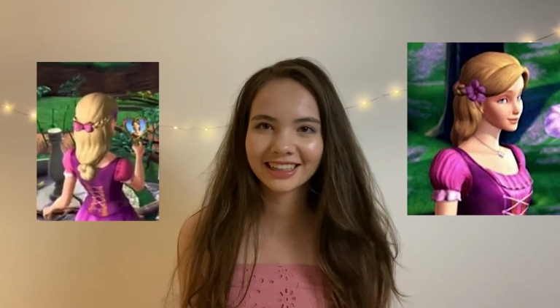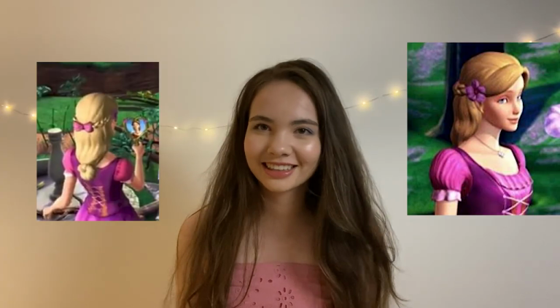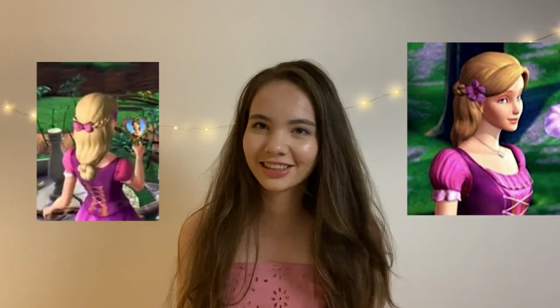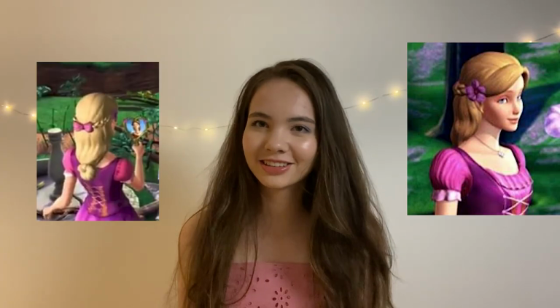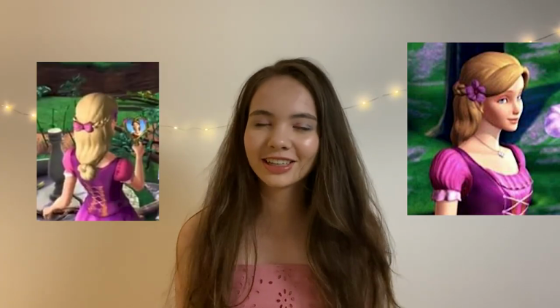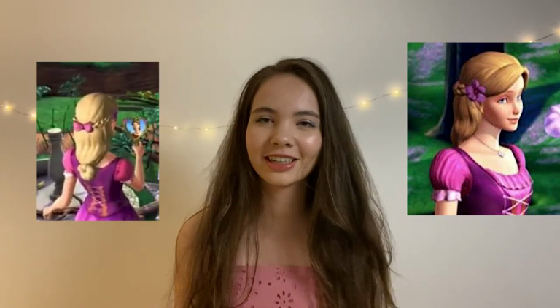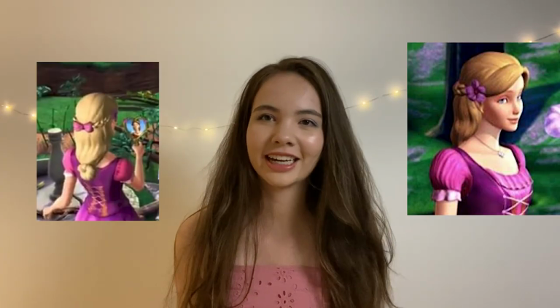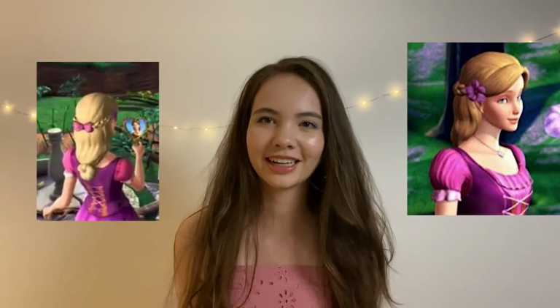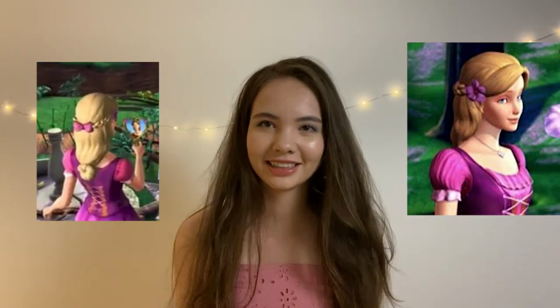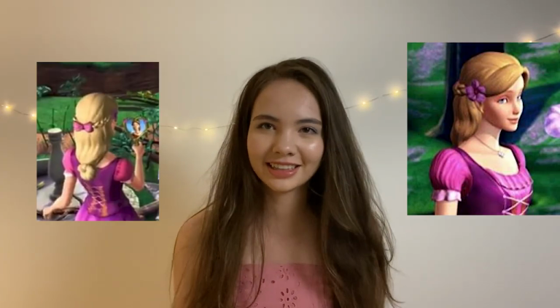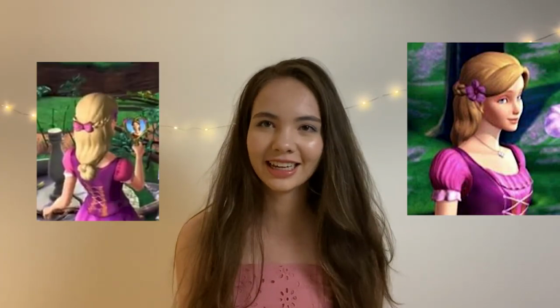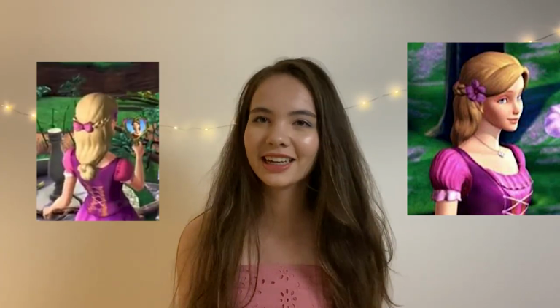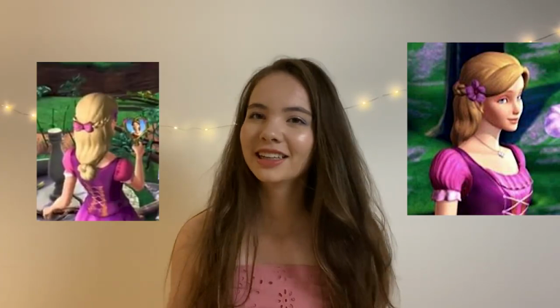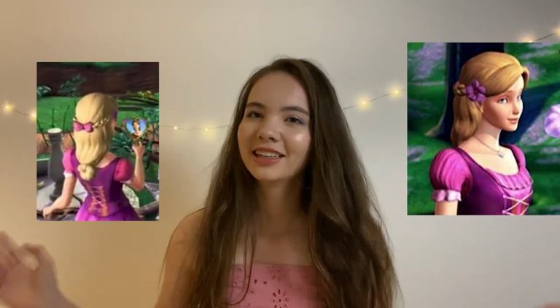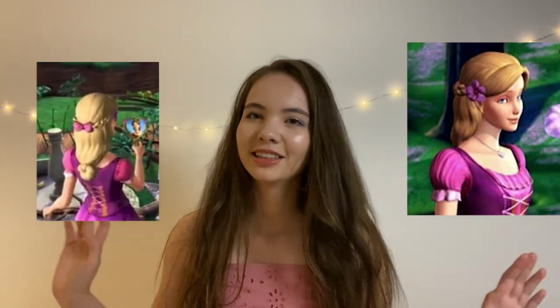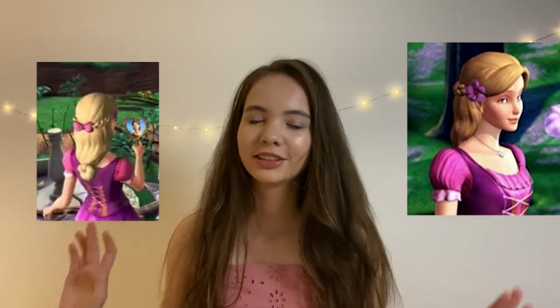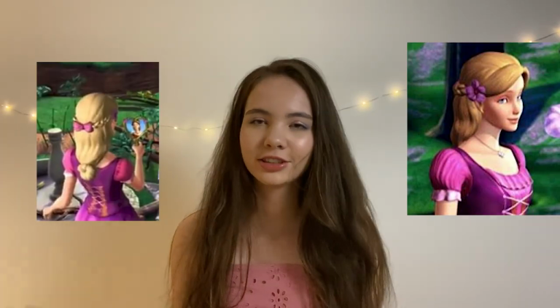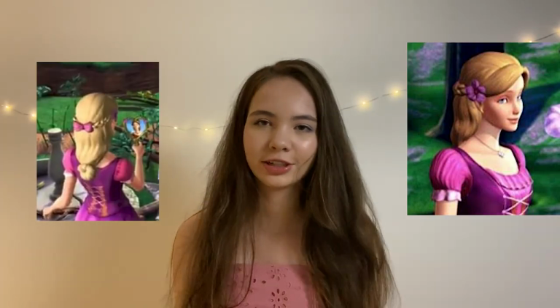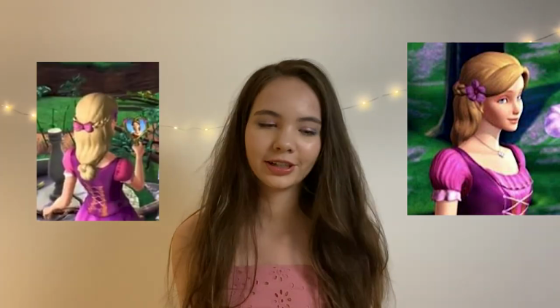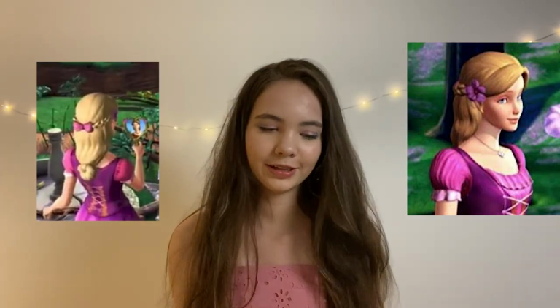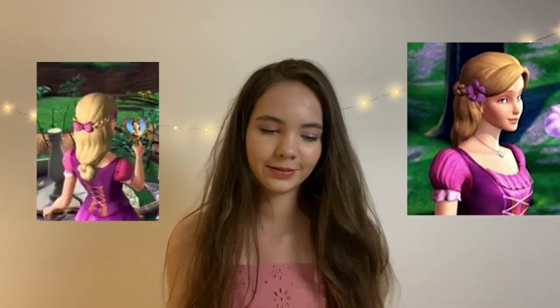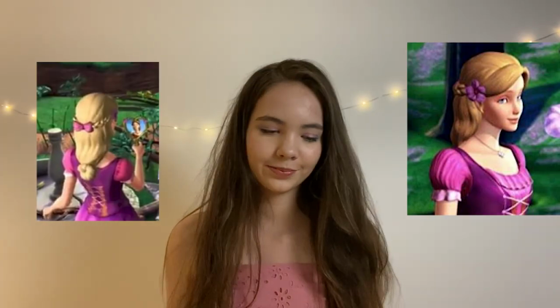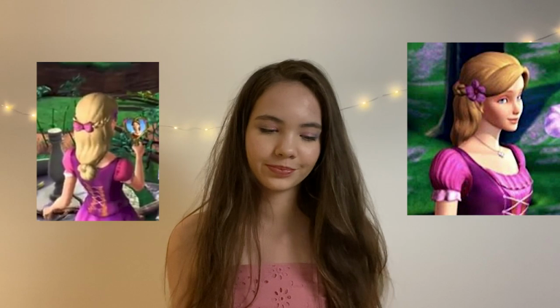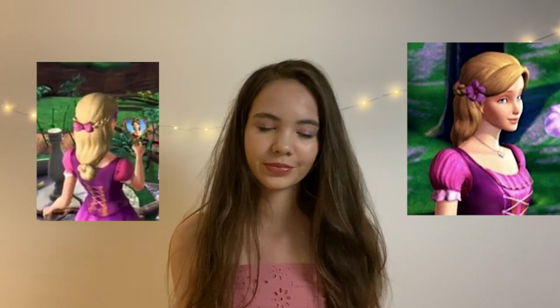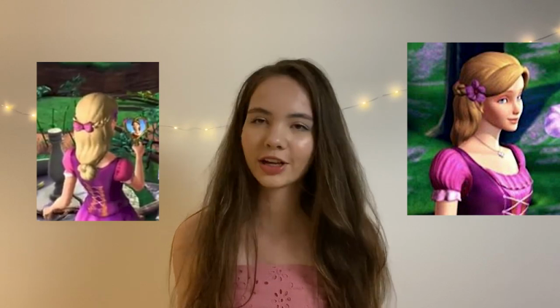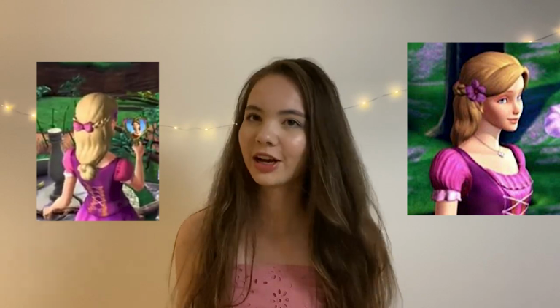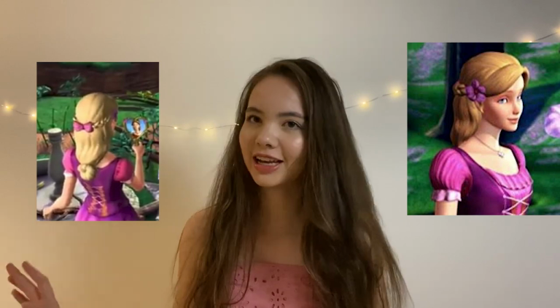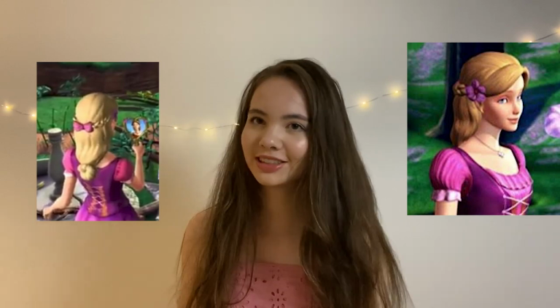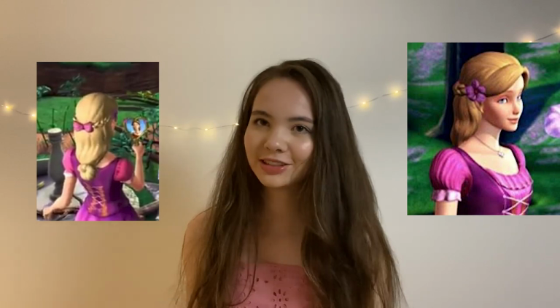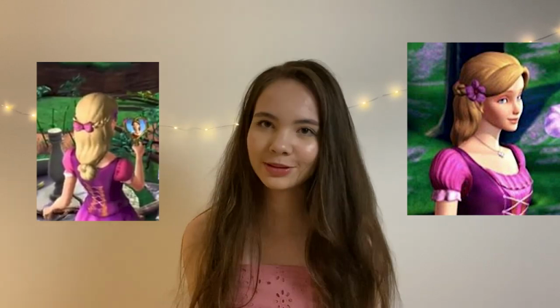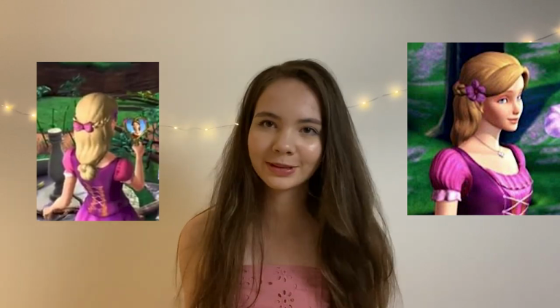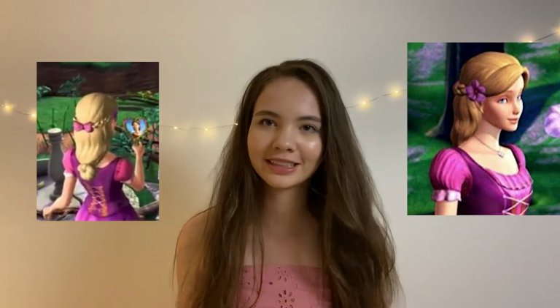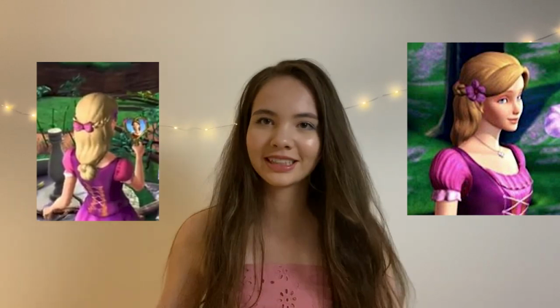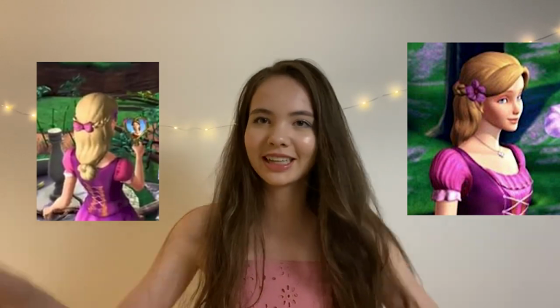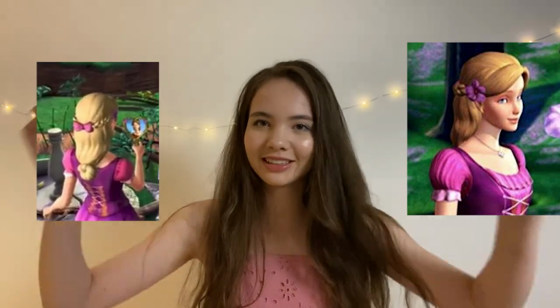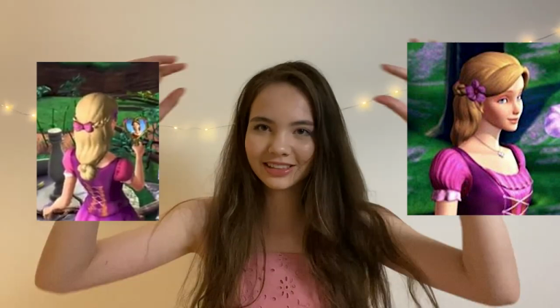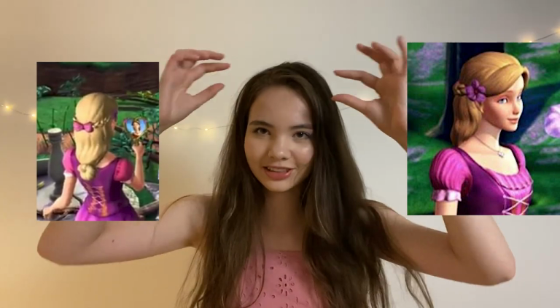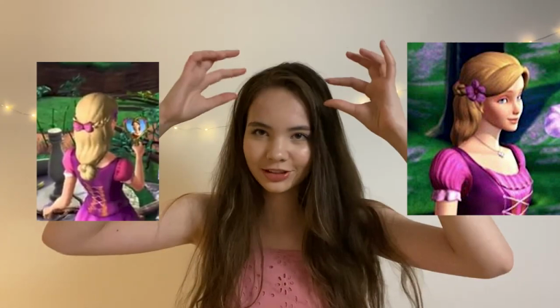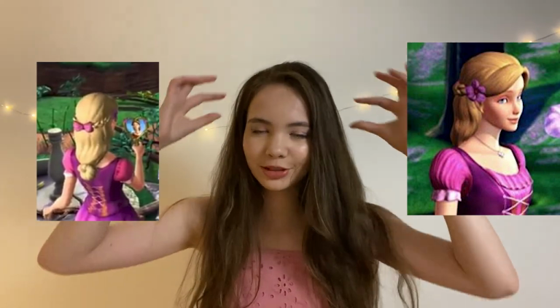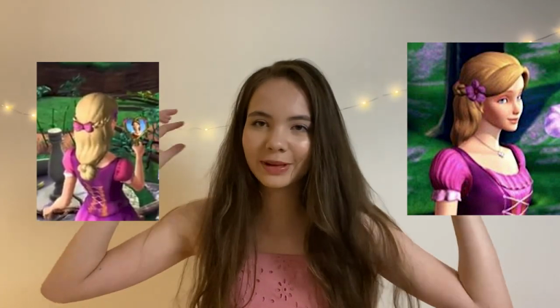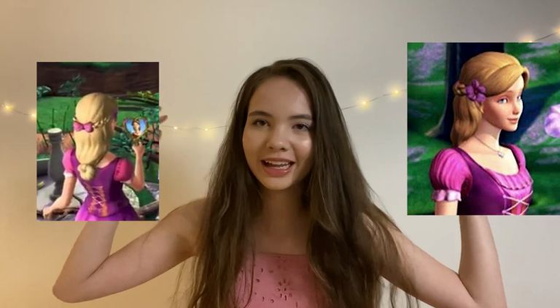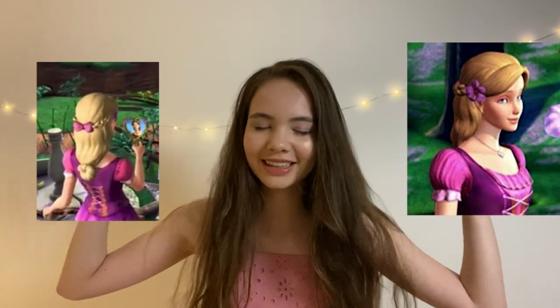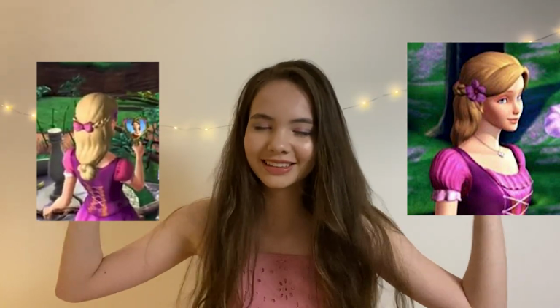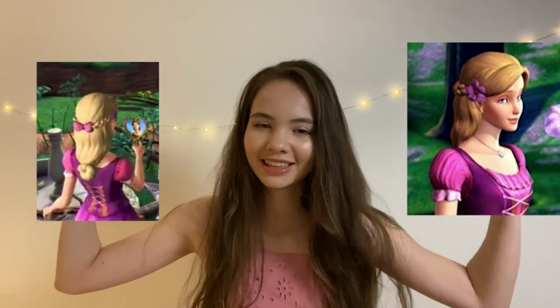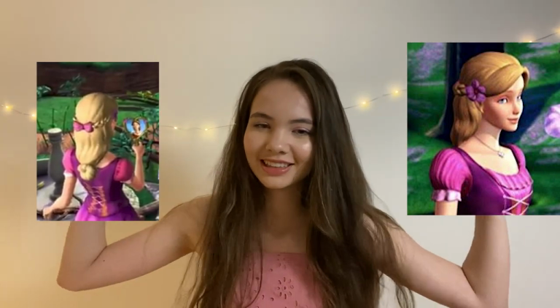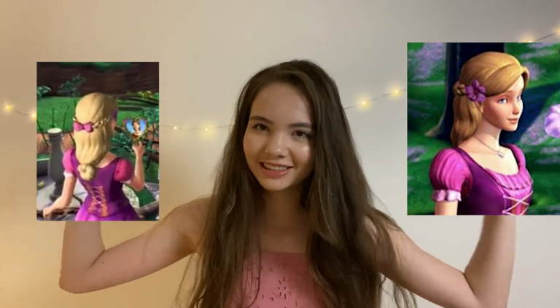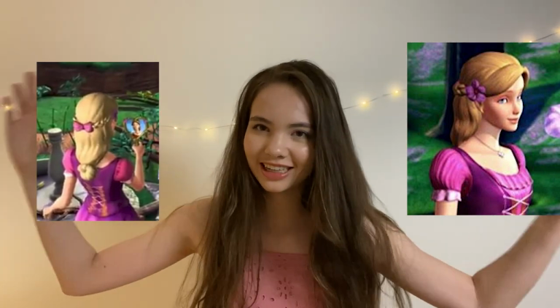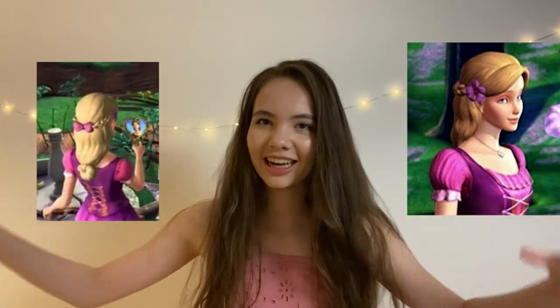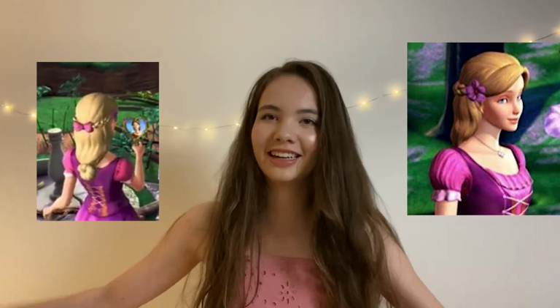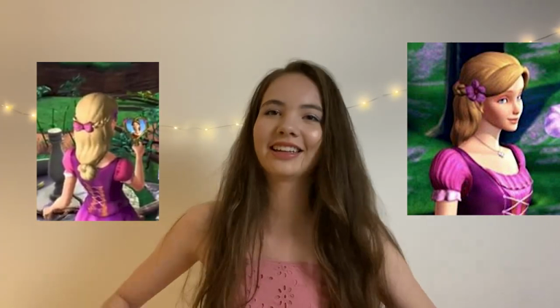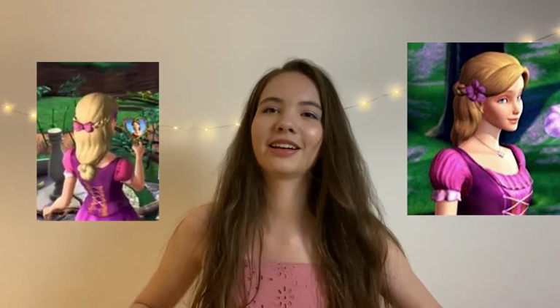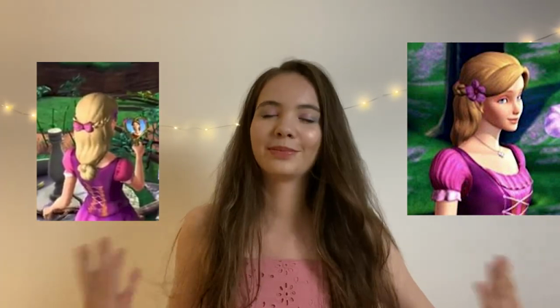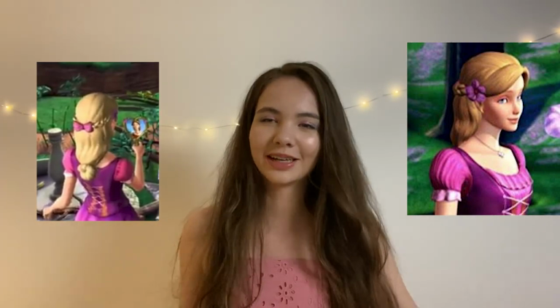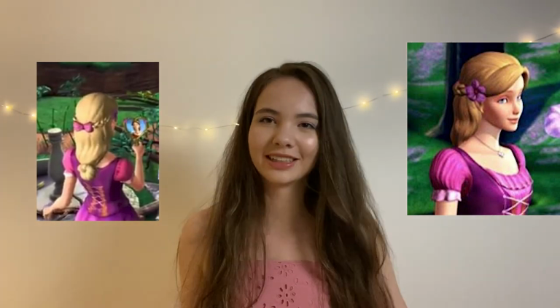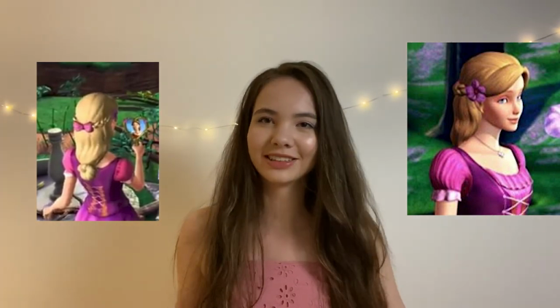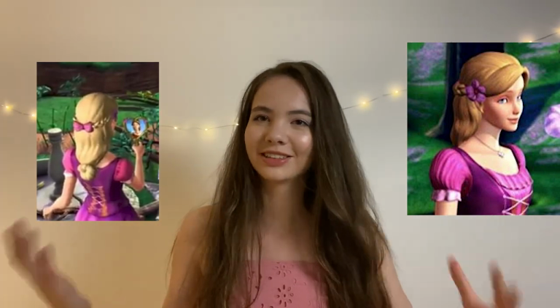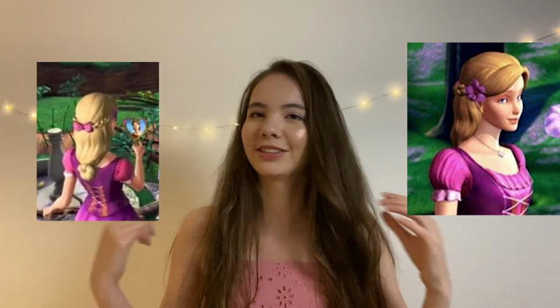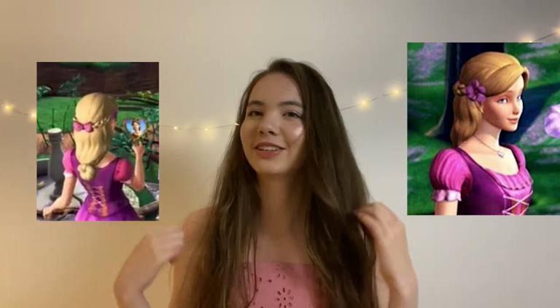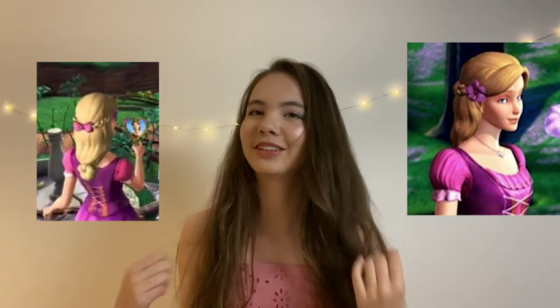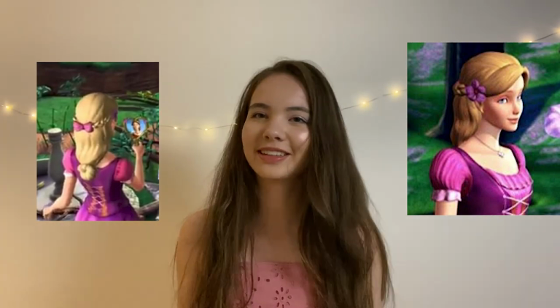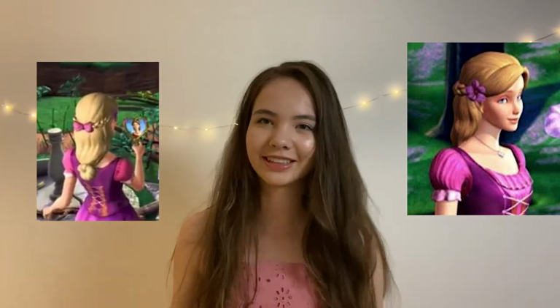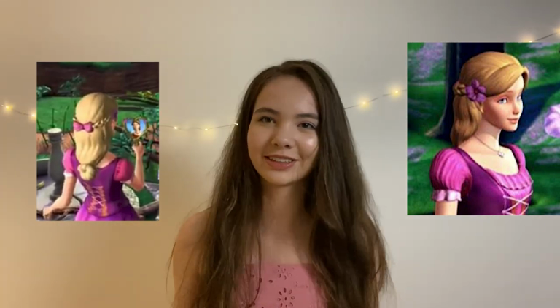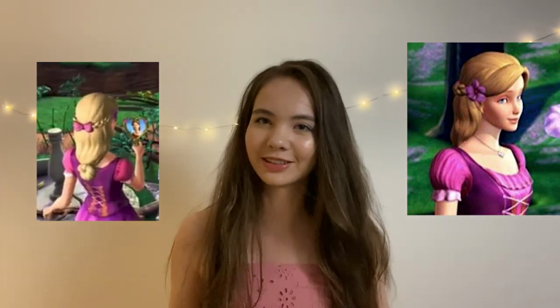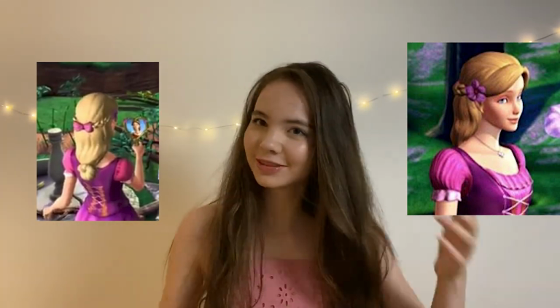Alright, so let's get on to Liana's hair. Her hair is super easy — it's just two plaits tied and then a bun. So let's get to it.